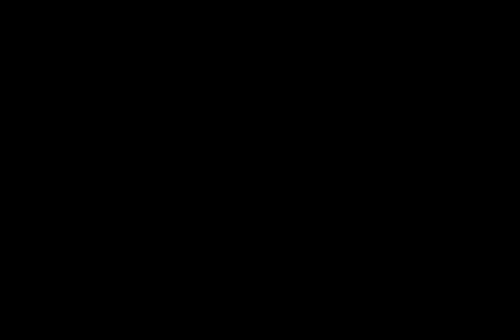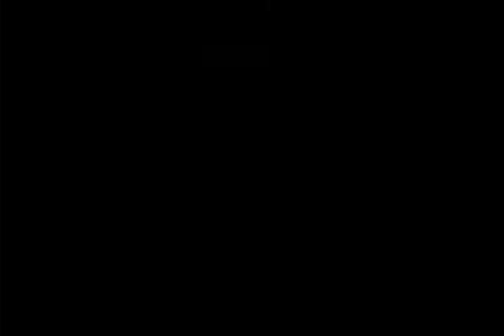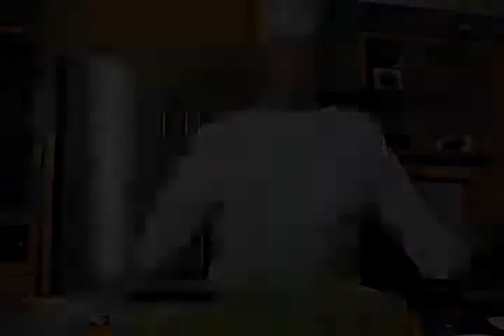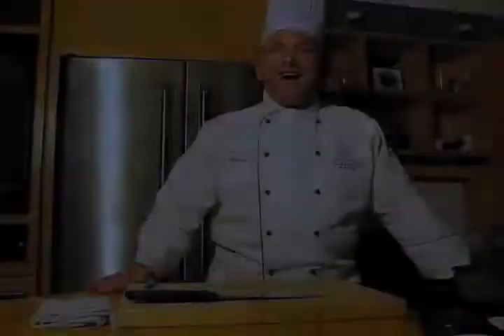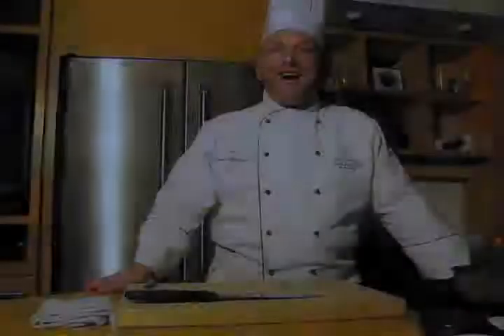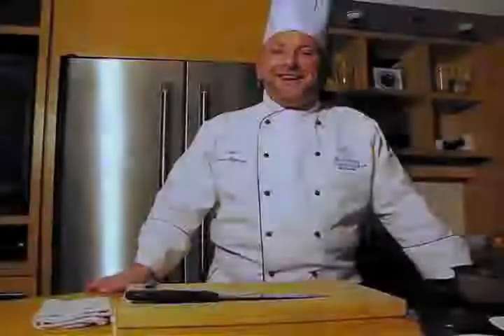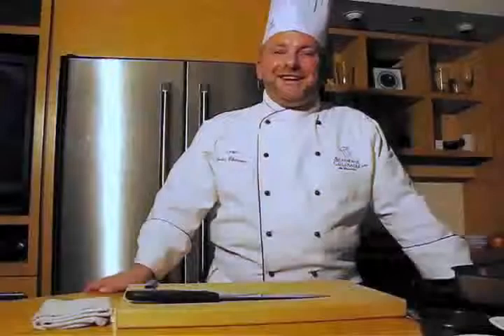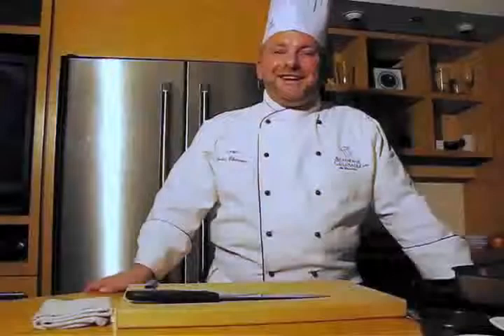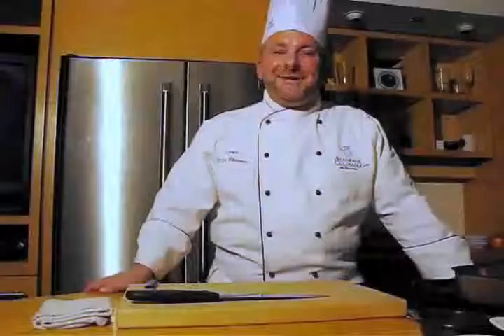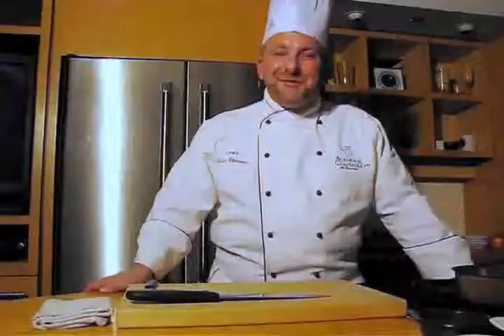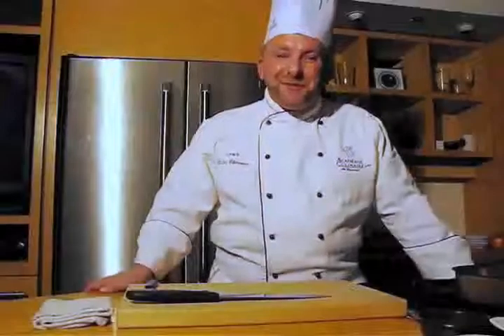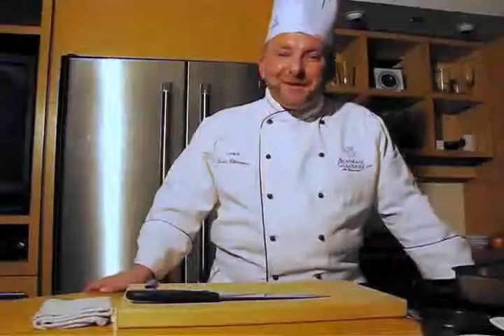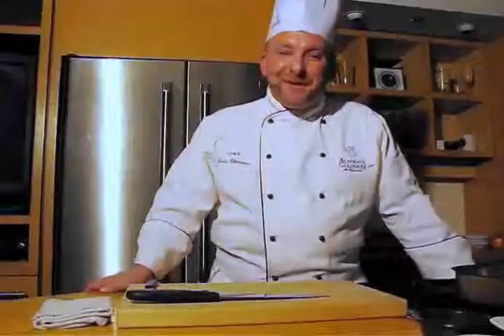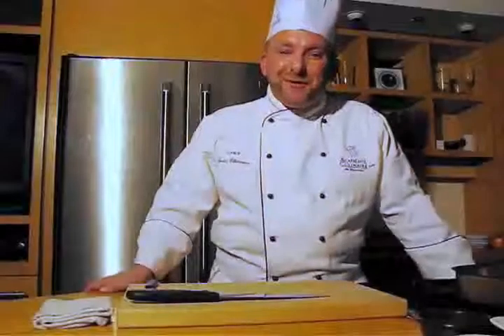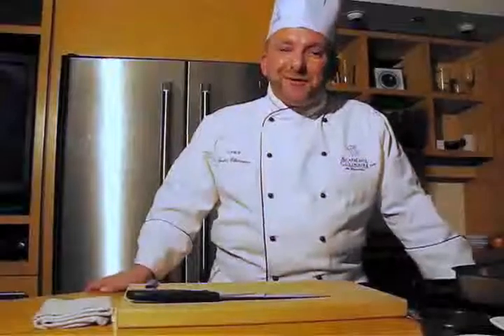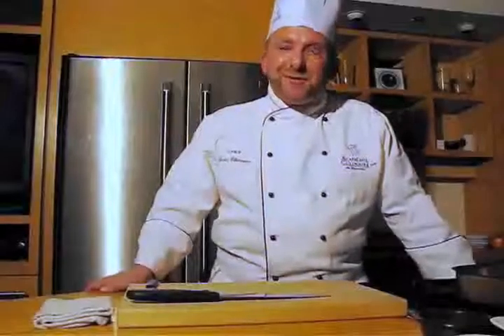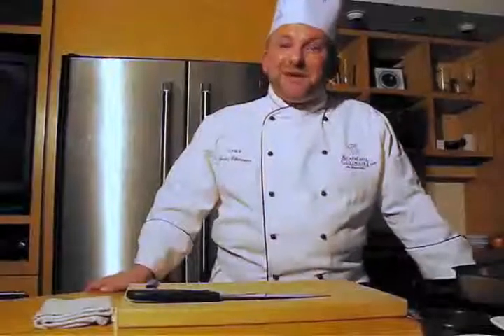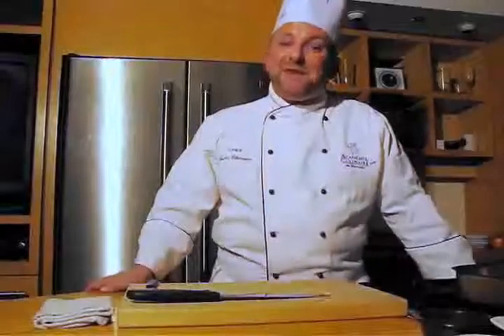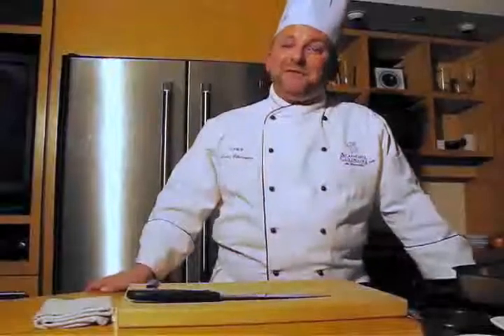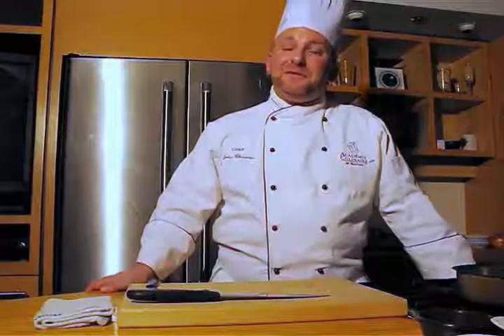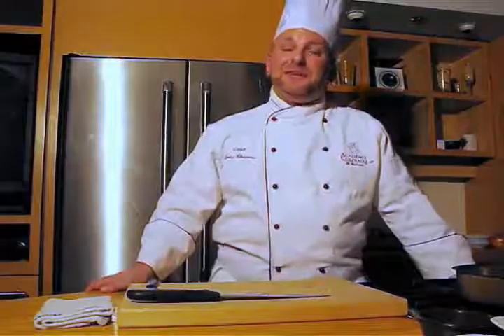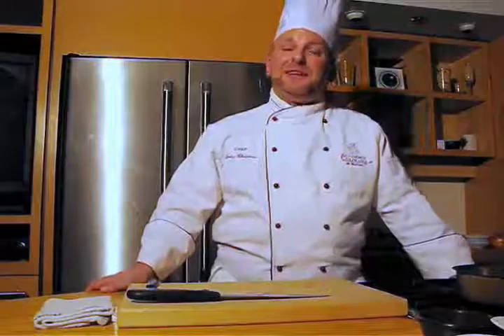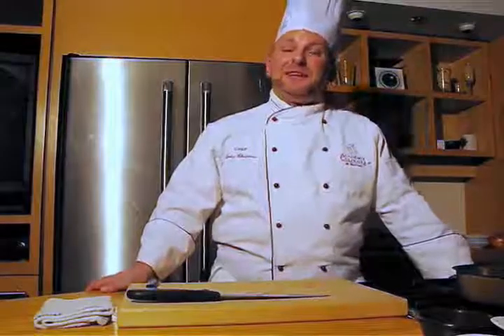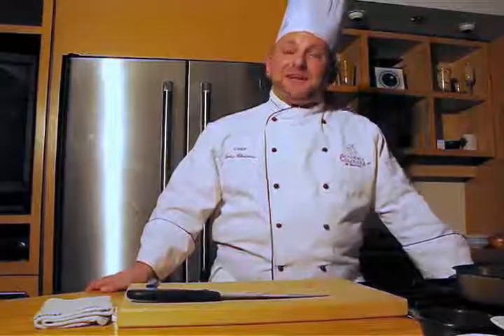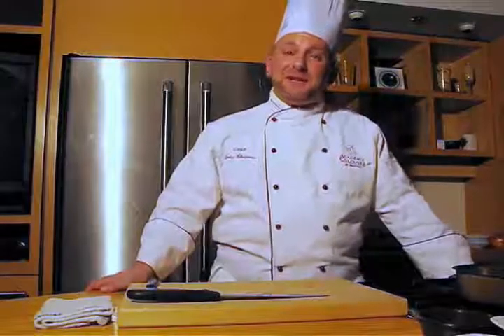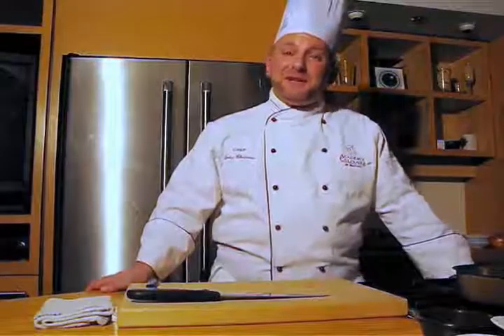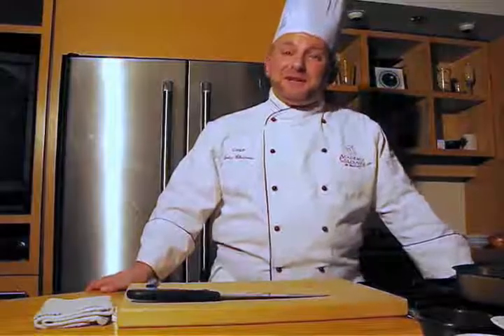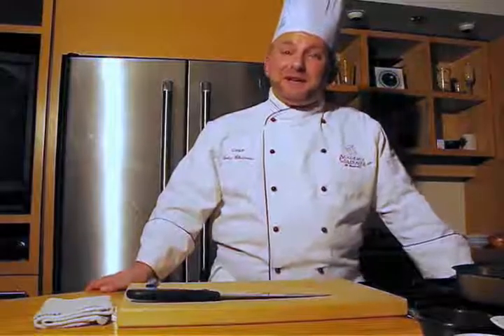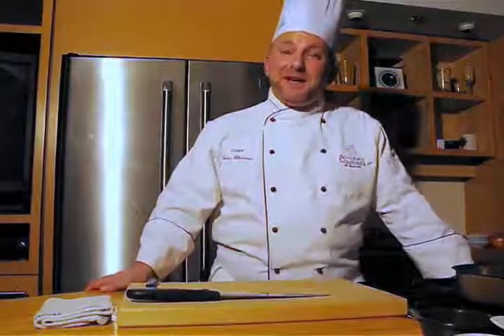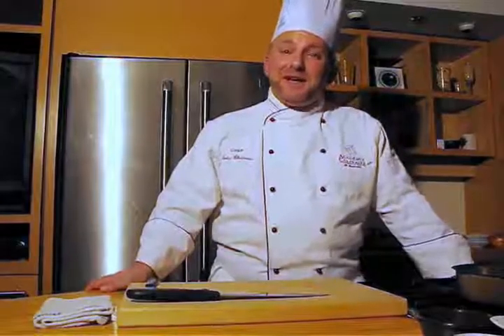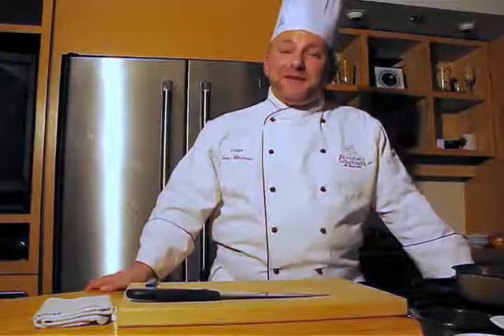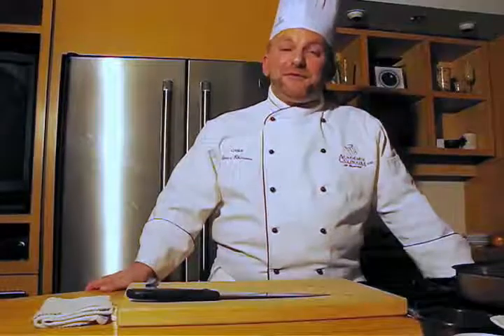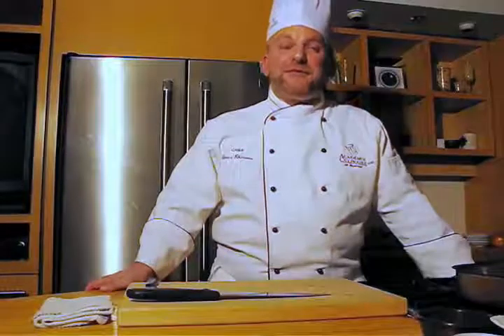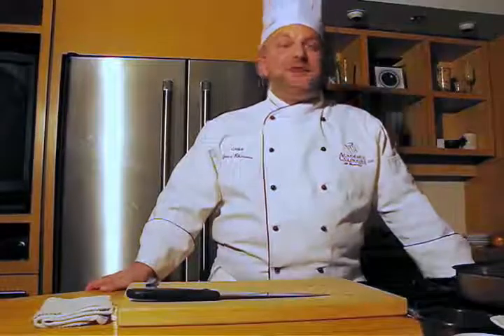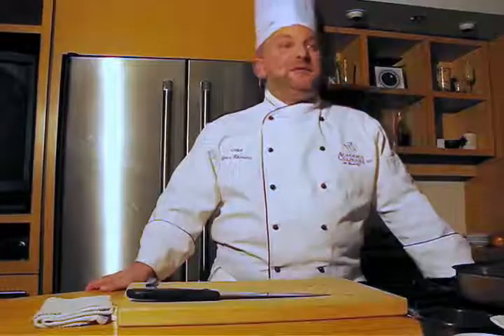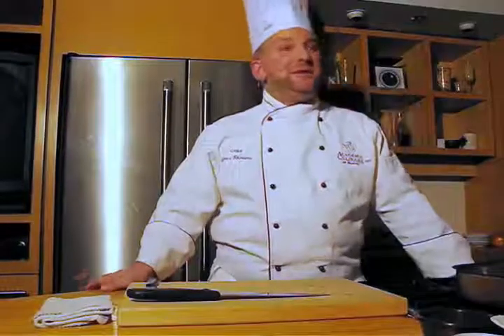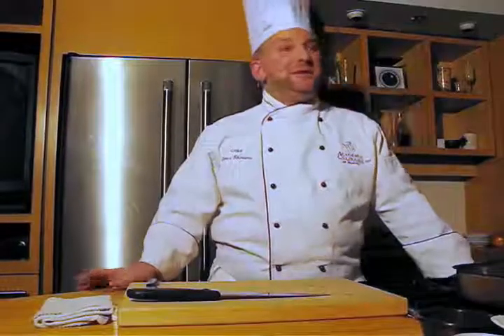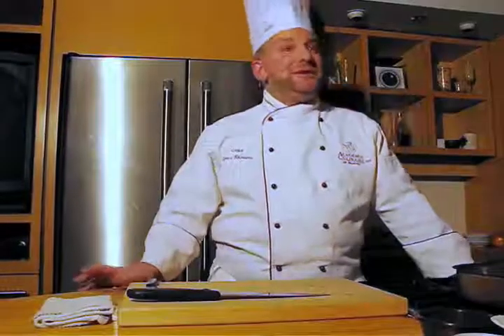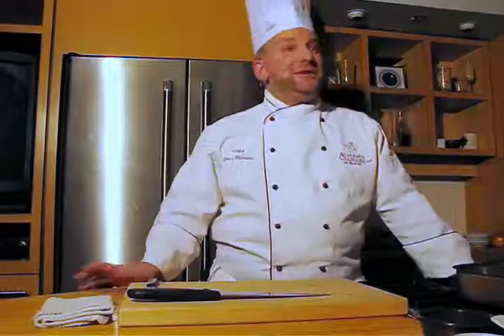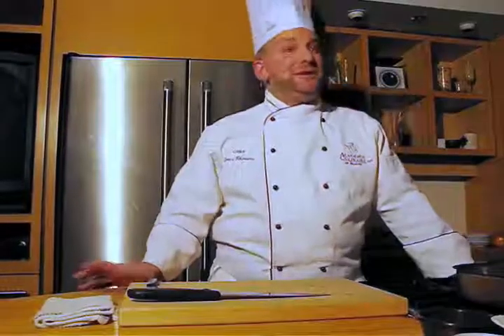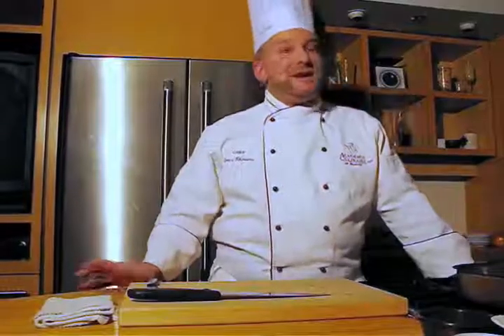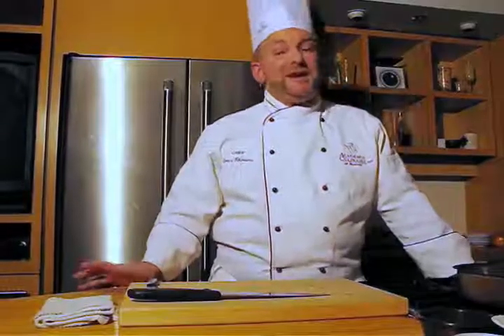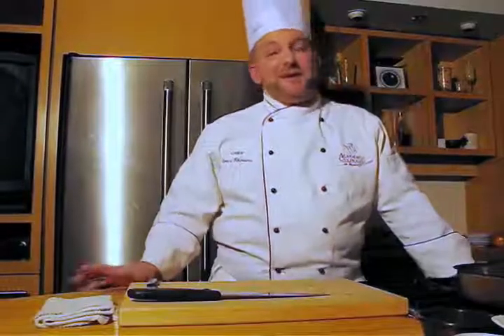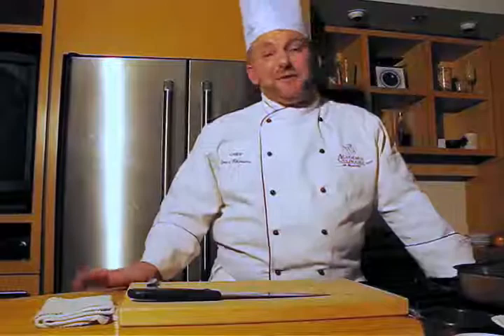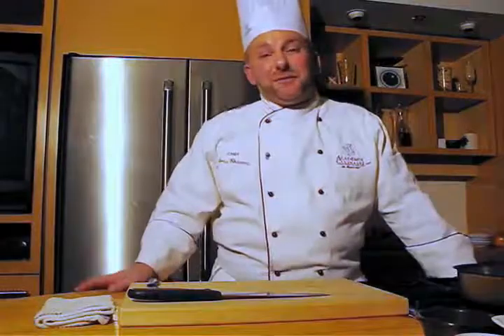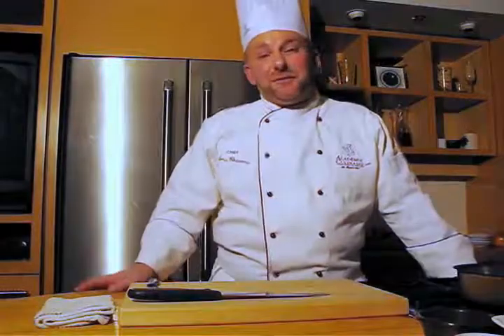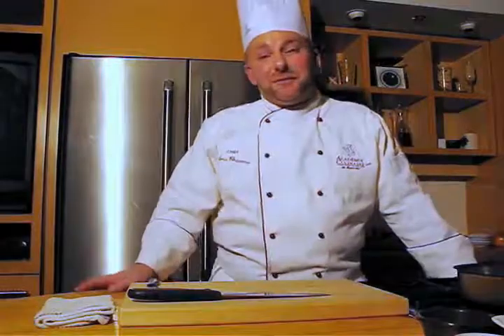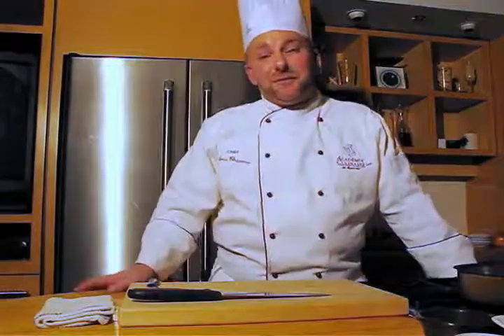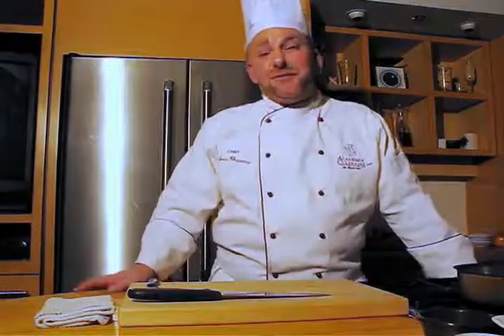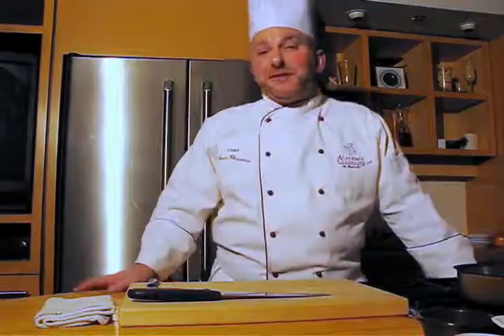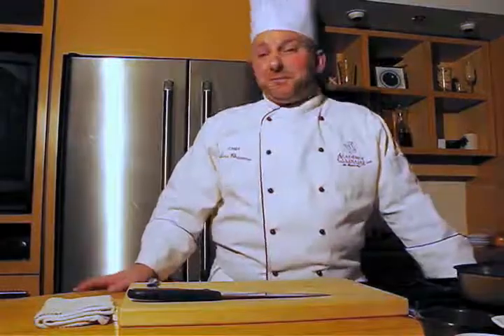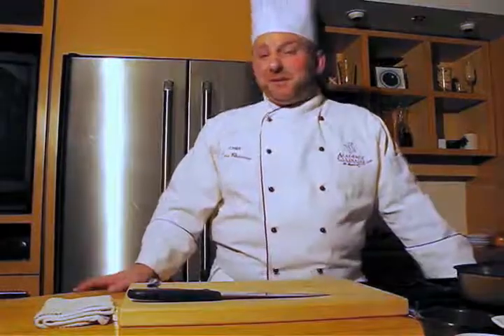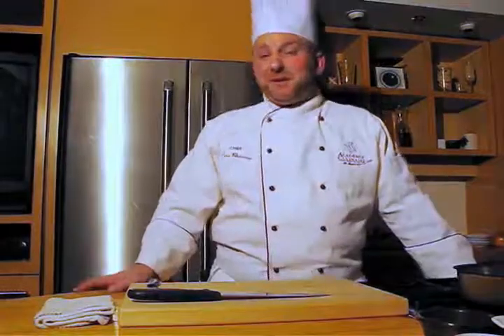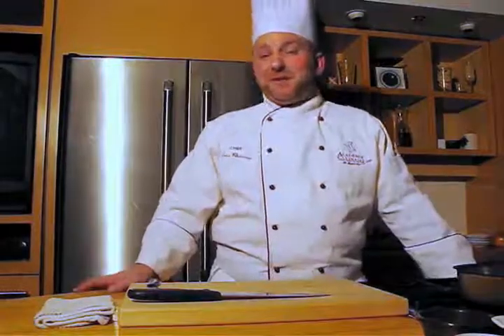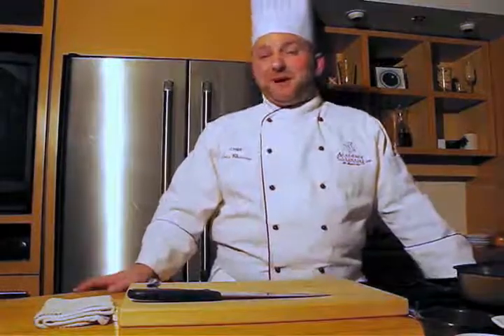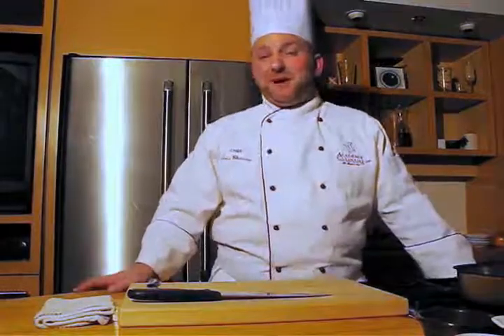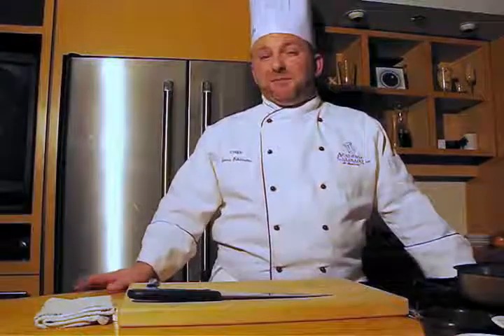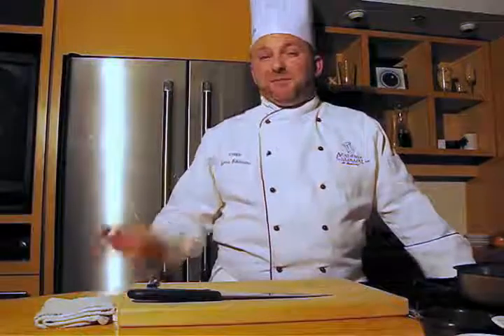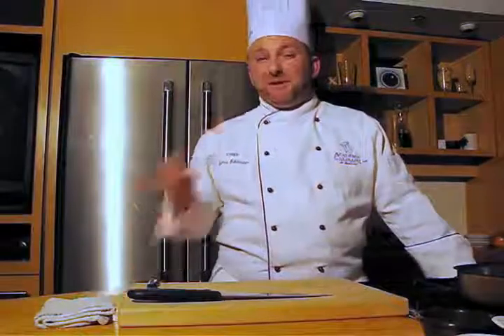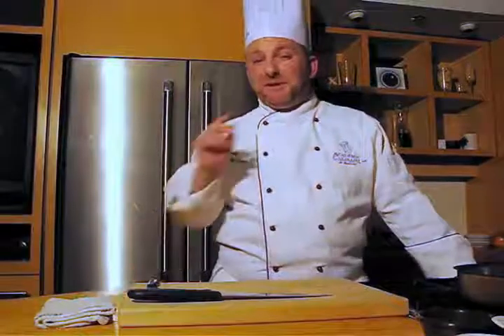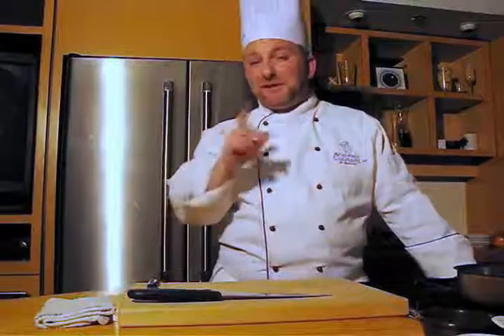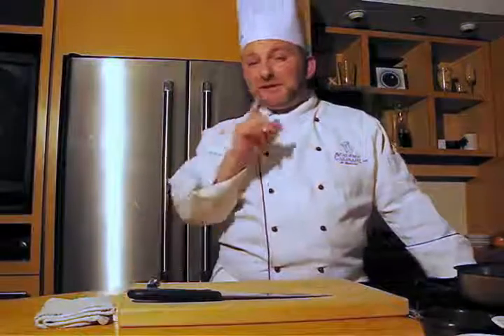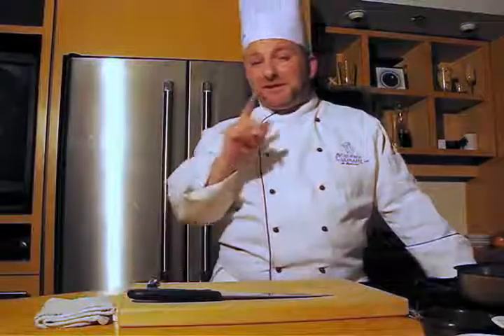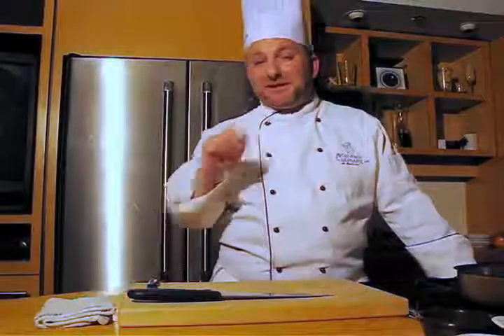Hi, I'm Louis Rayon. Bienvenue at l'Académie Culinaire. Today we're going to make a wonderful shepherd's pie but with a twist.